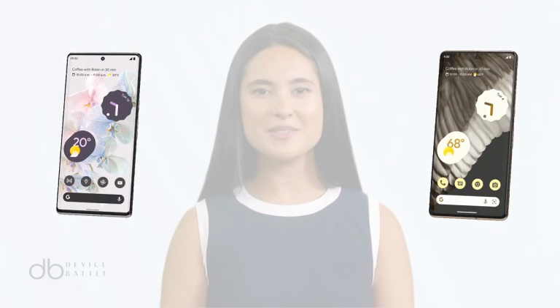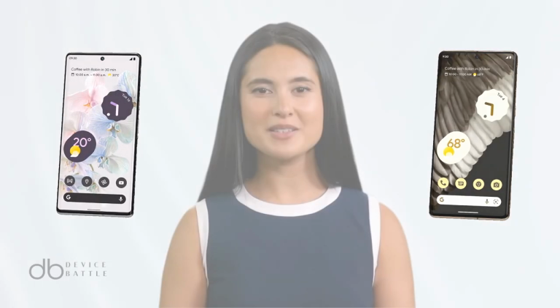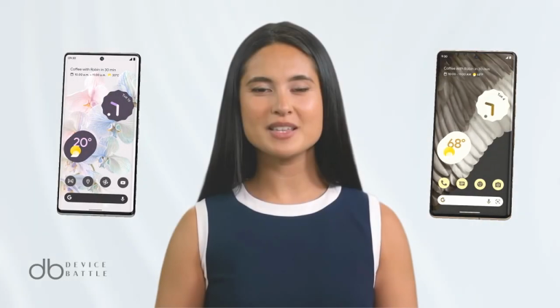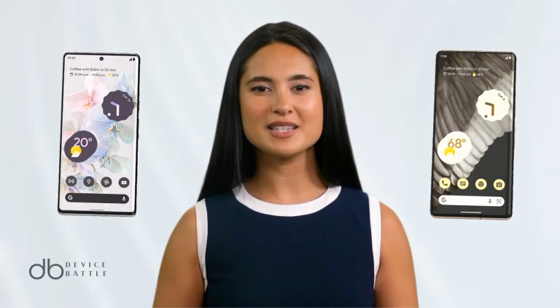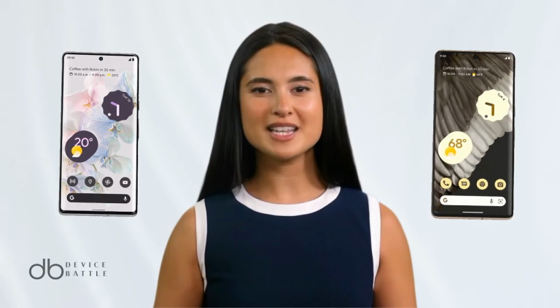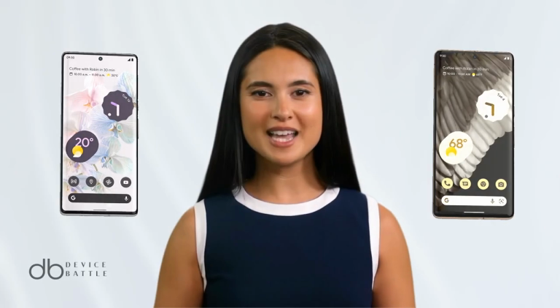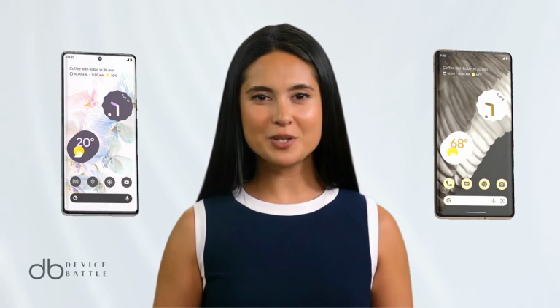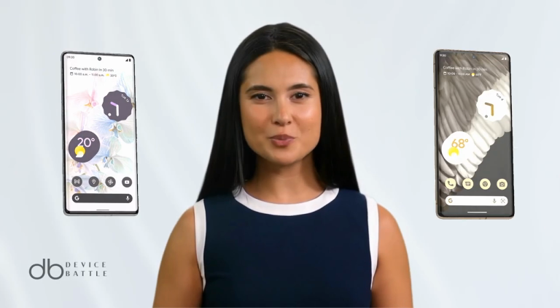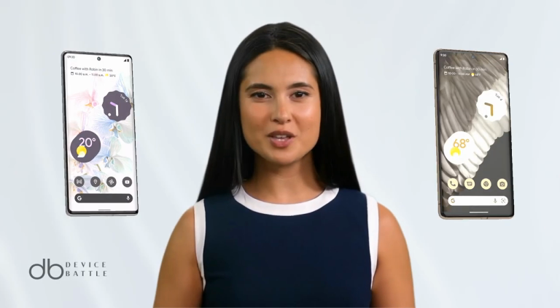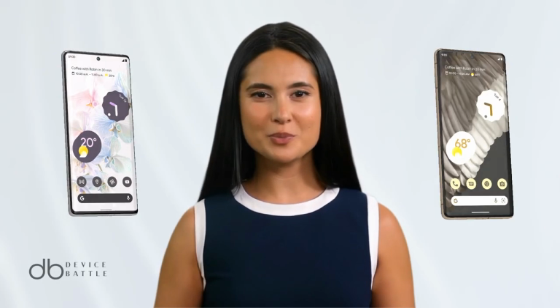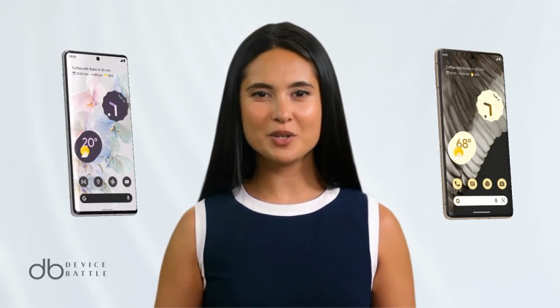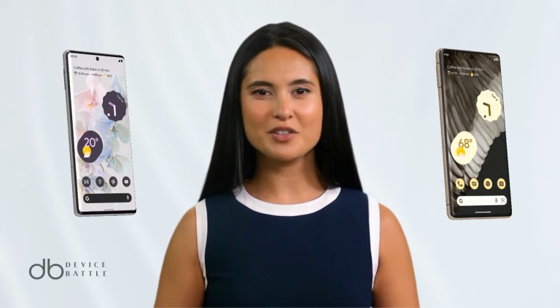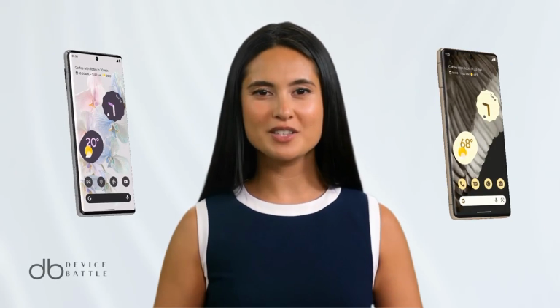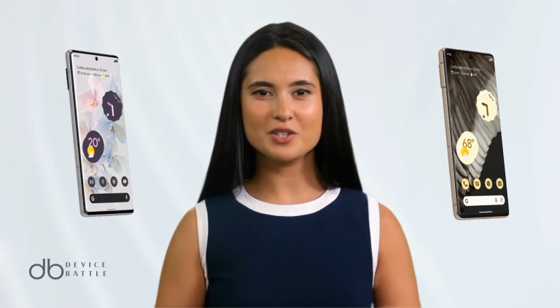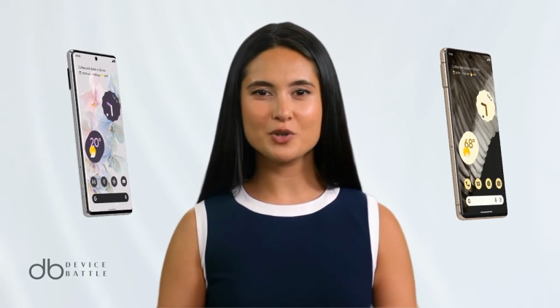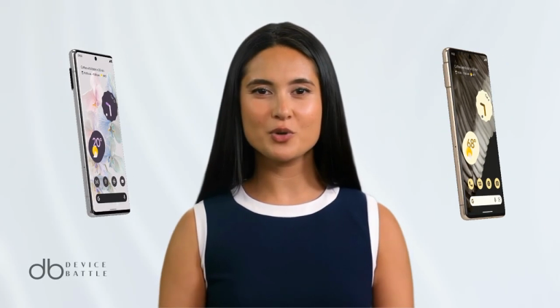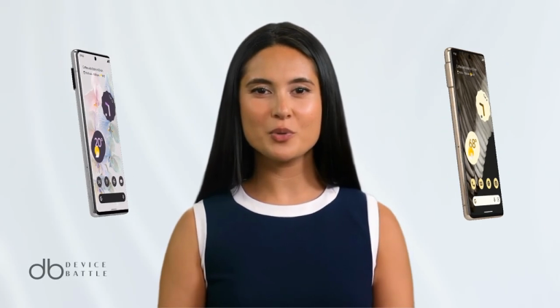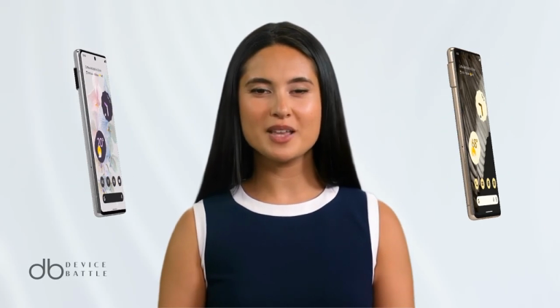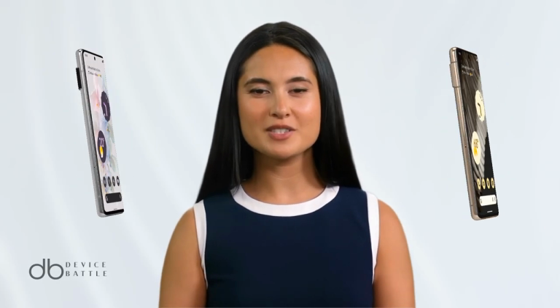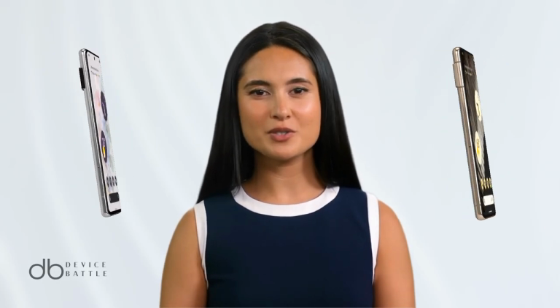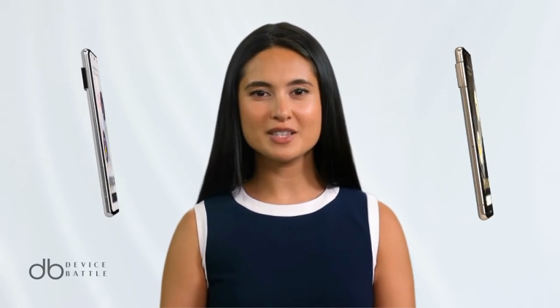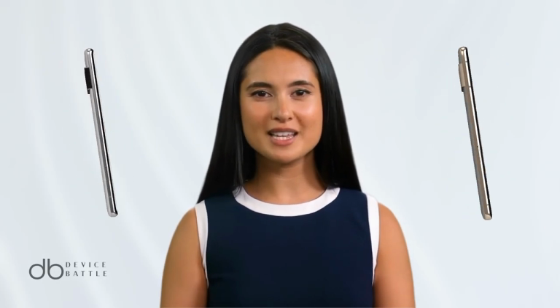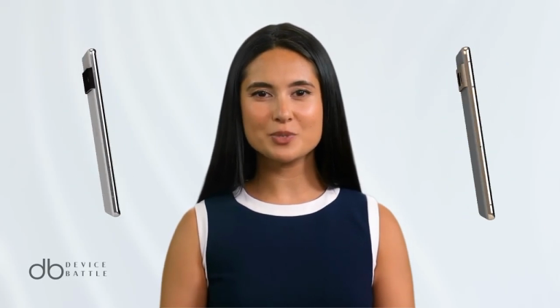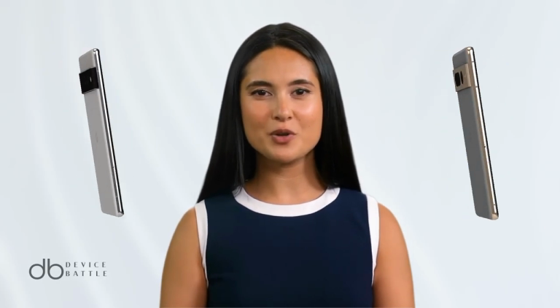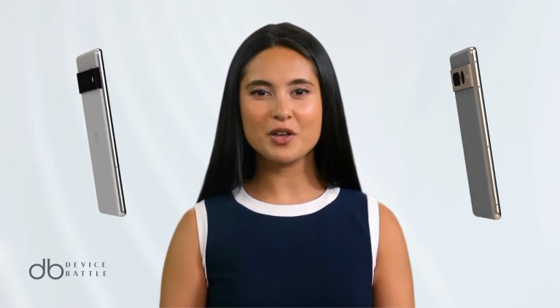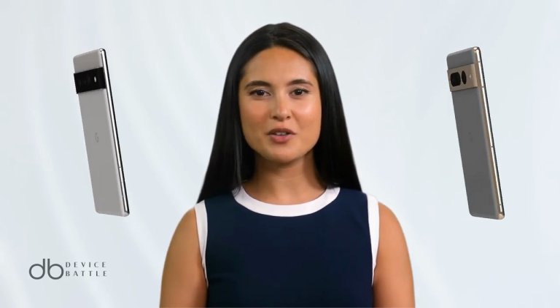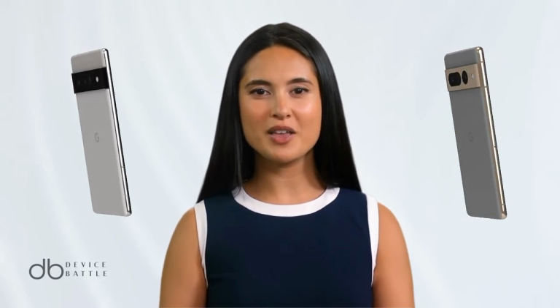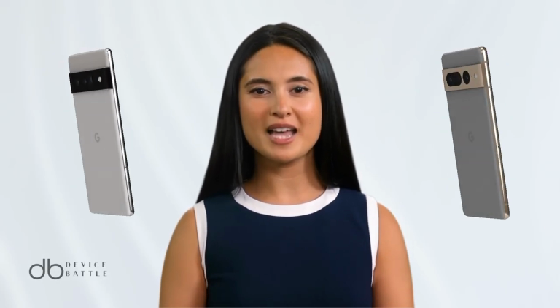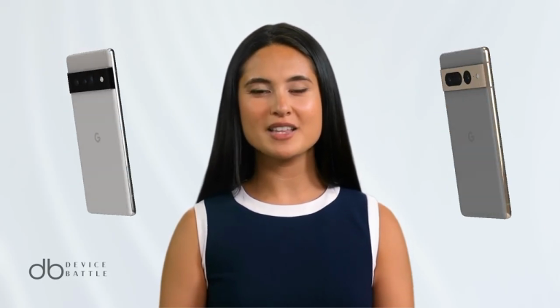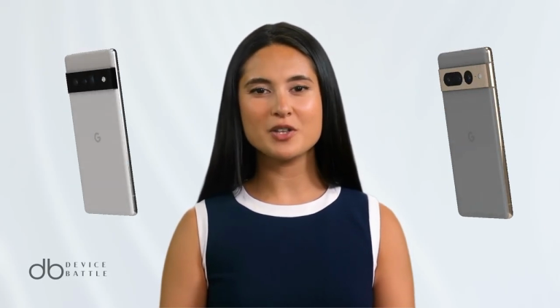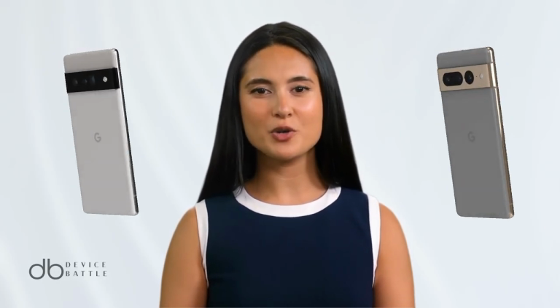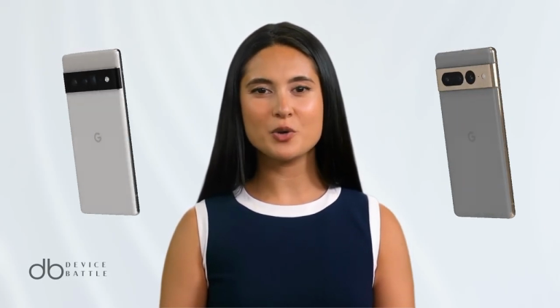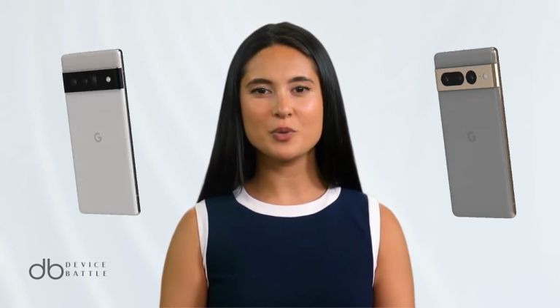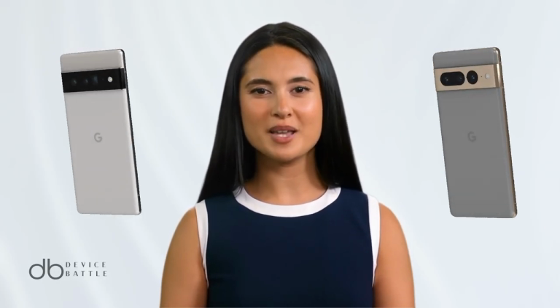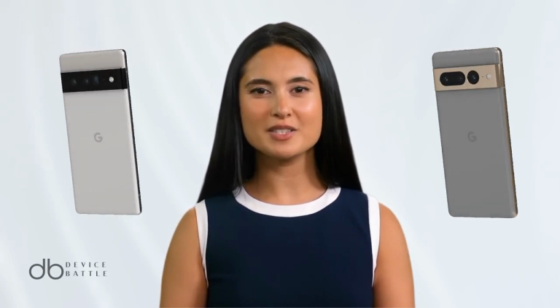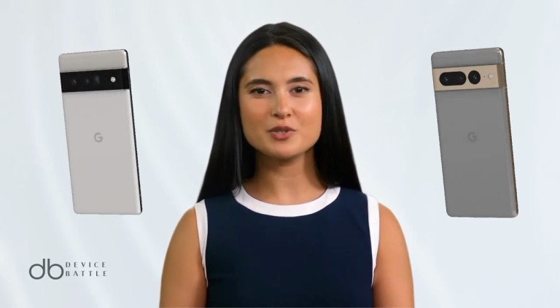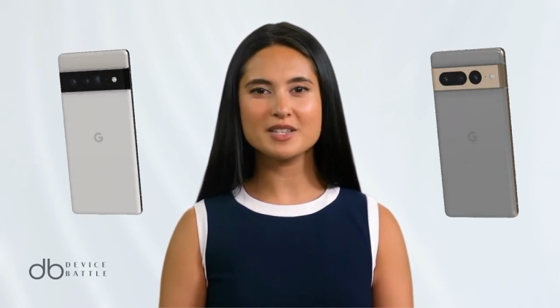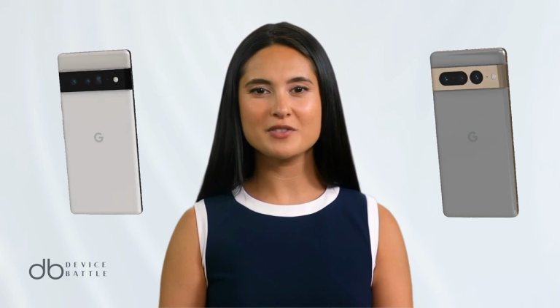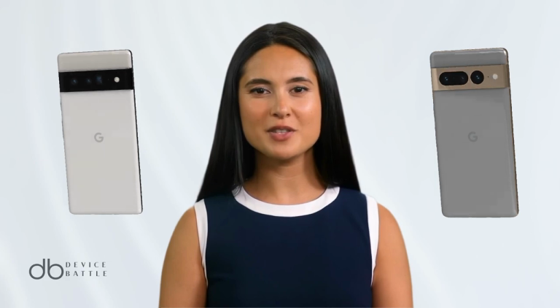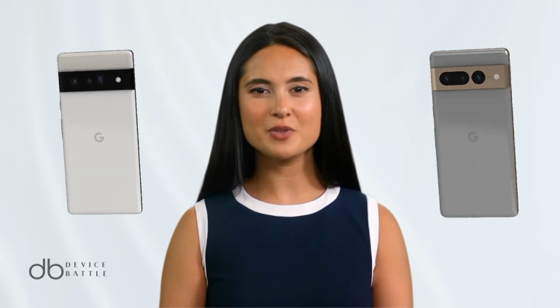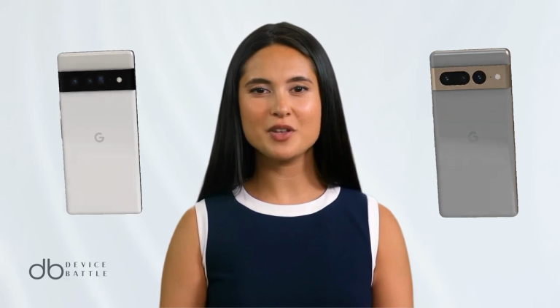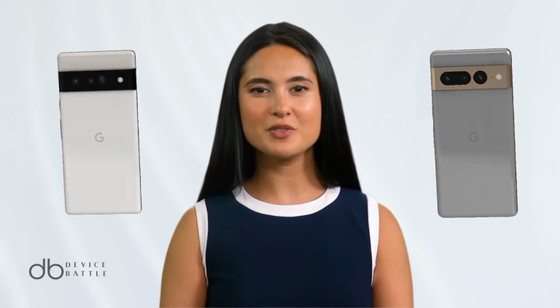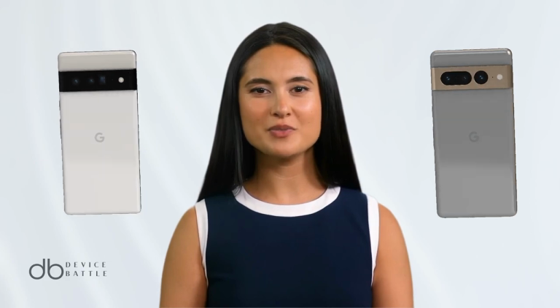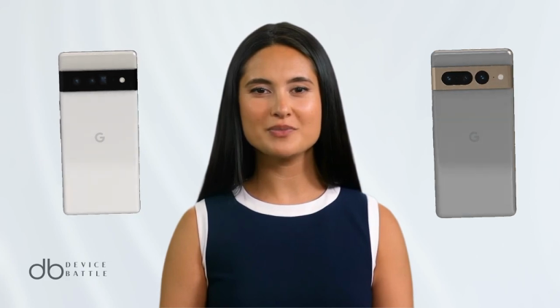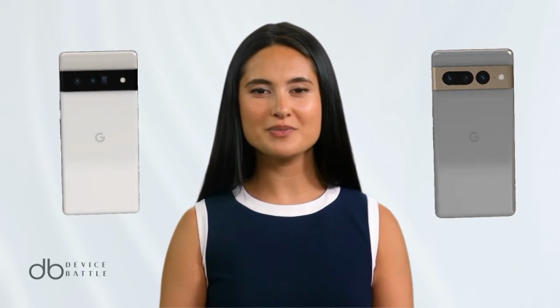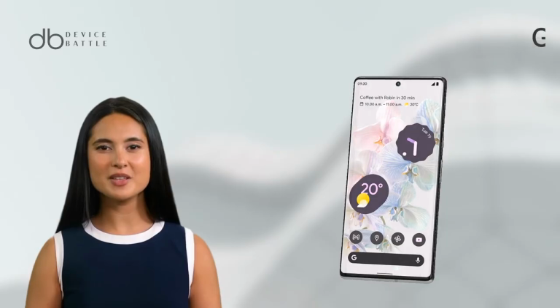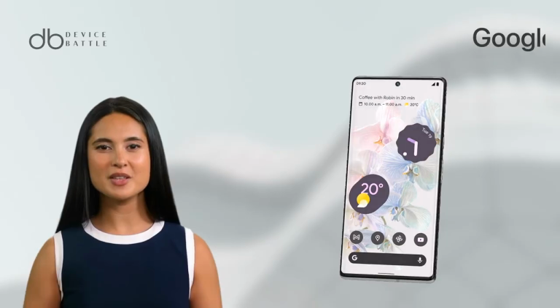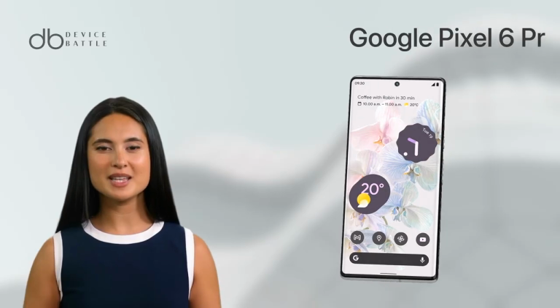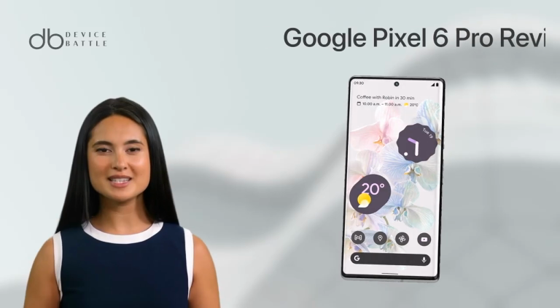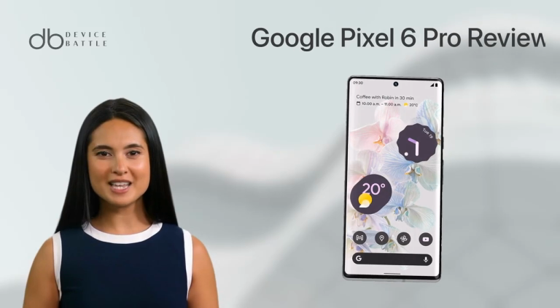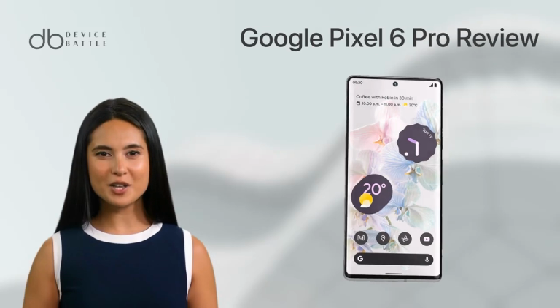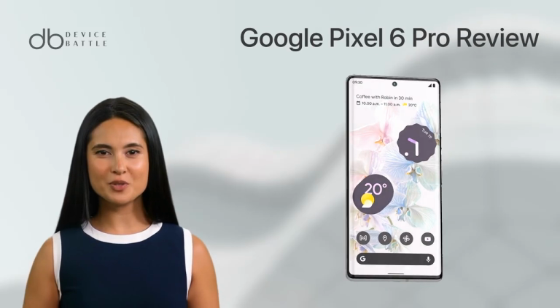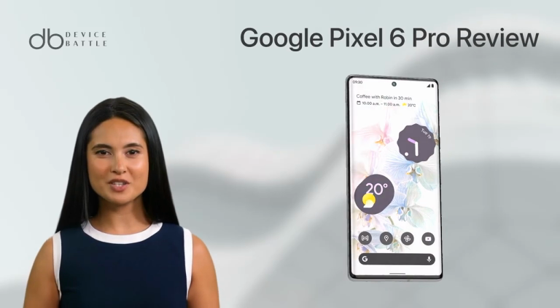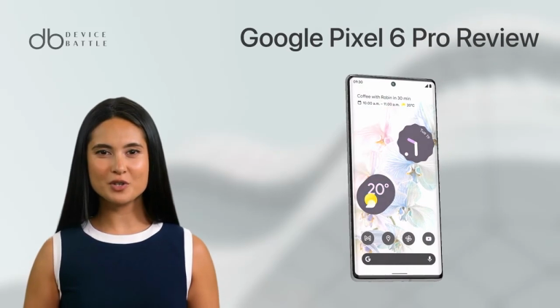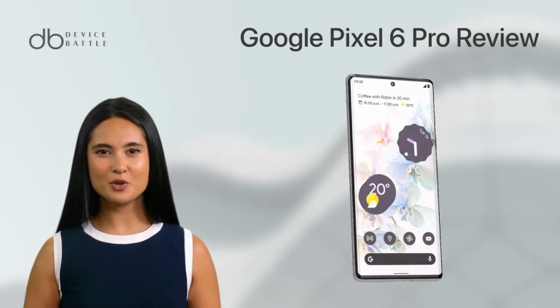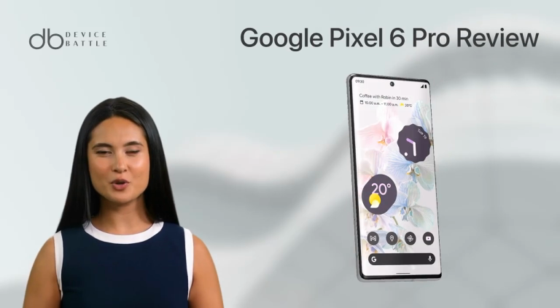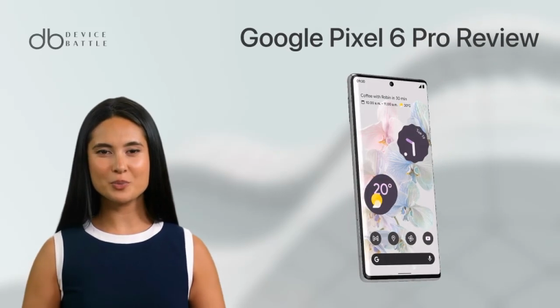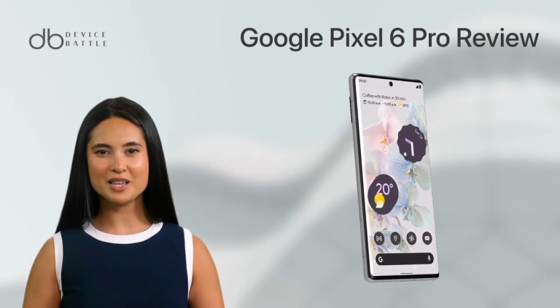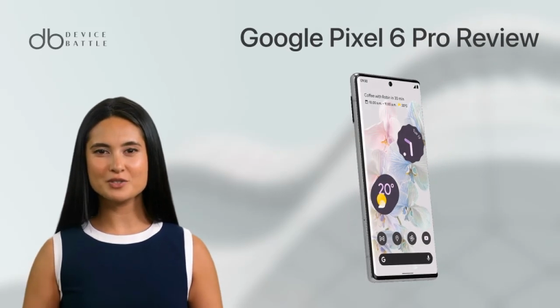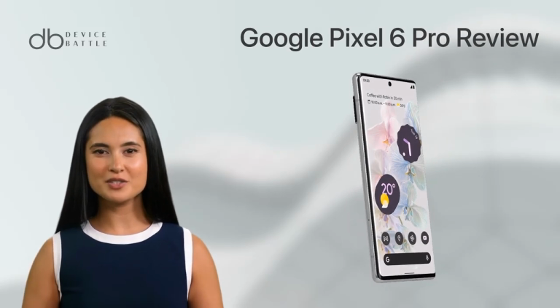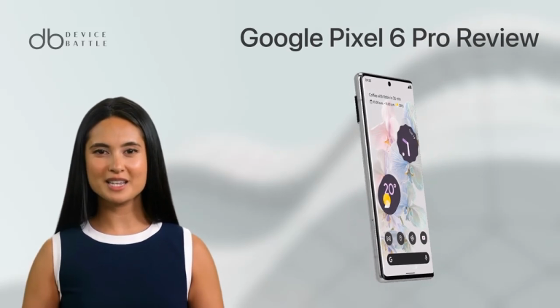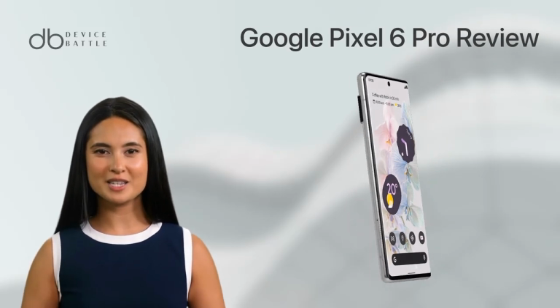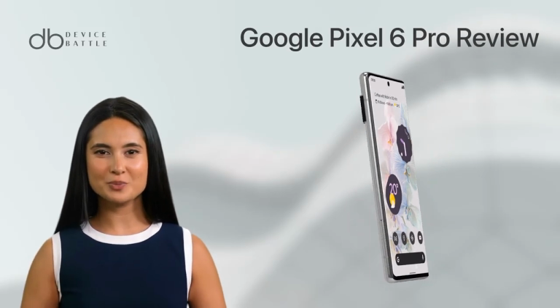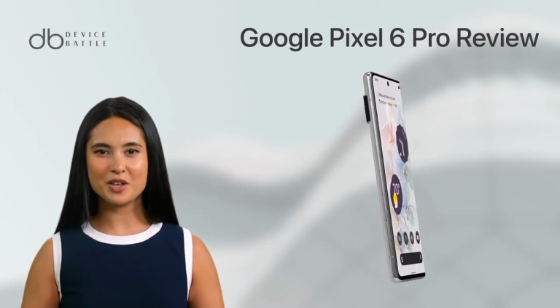Today, we're comparing the Google Pixel 6 Pro and the Google Pixel 7 Pro. Let's start with the Google Pixel 6 Pro.